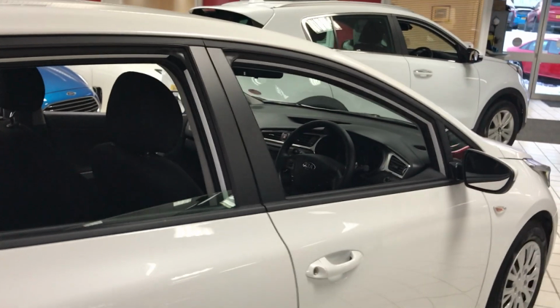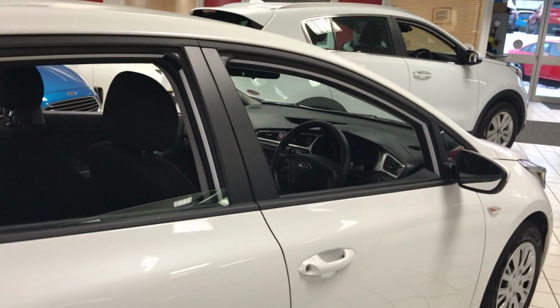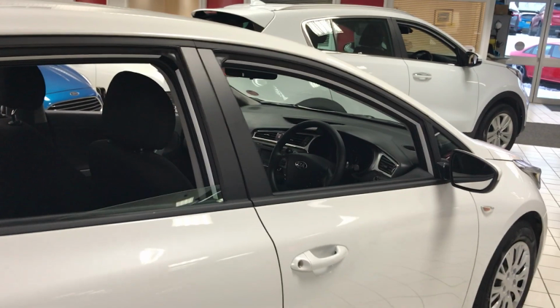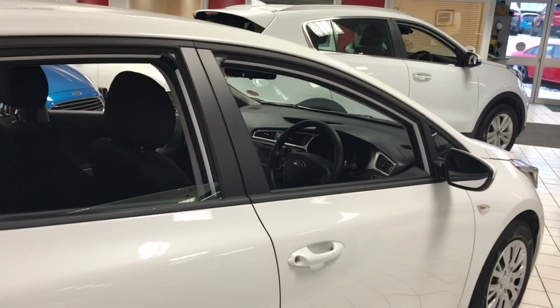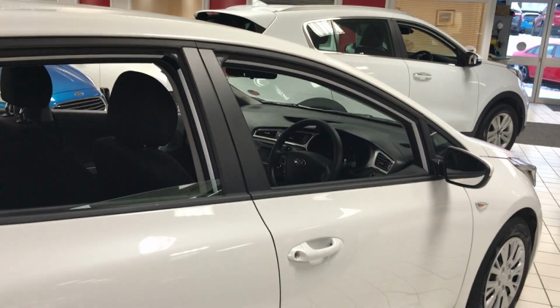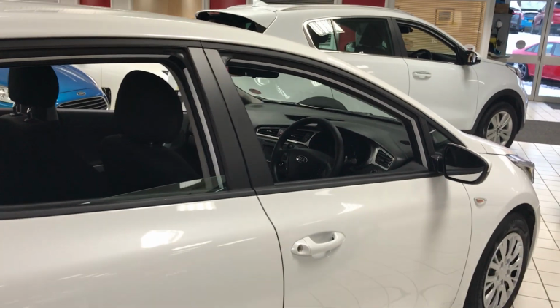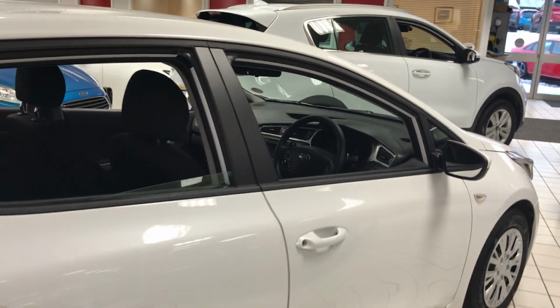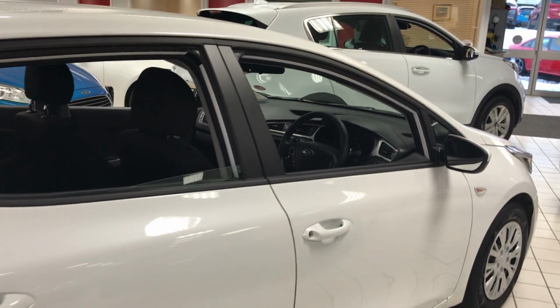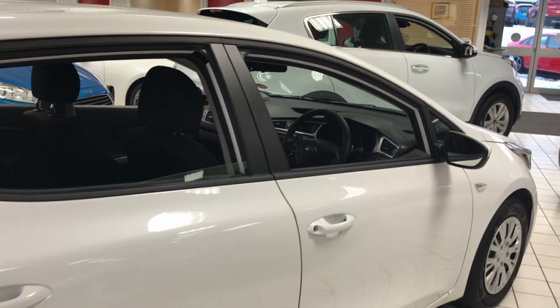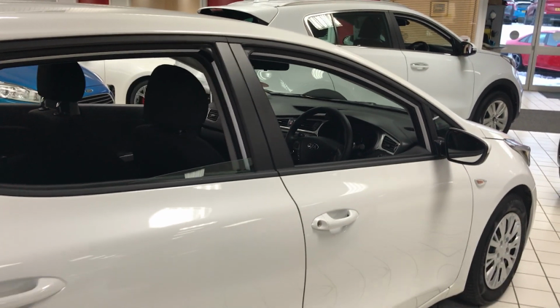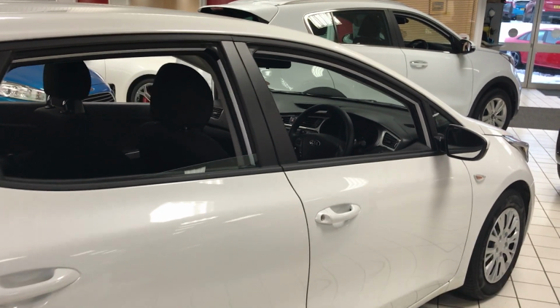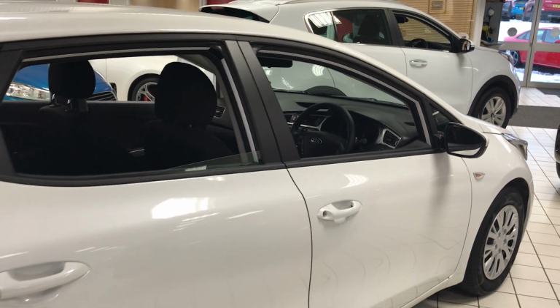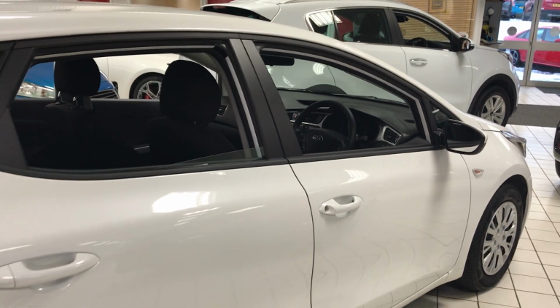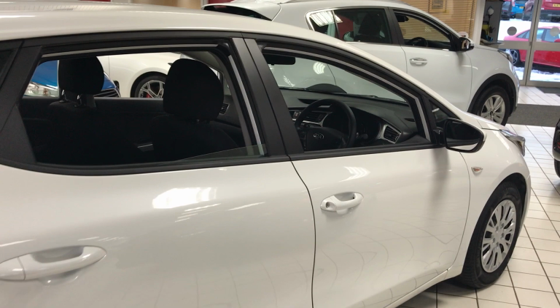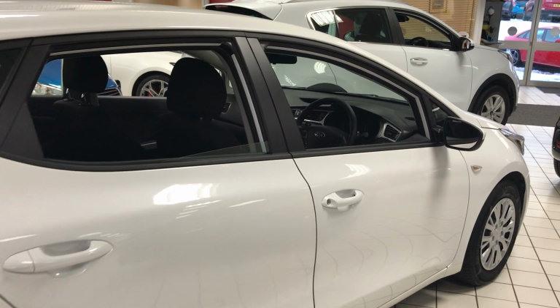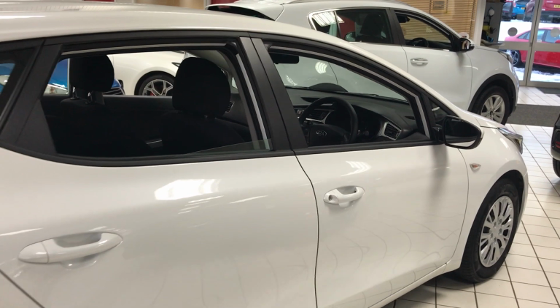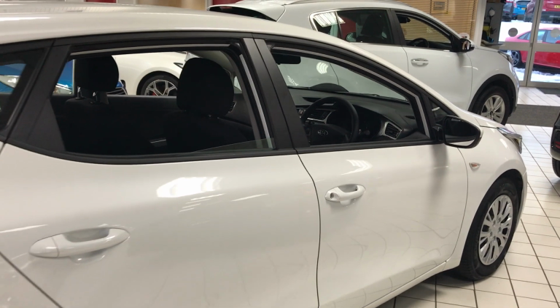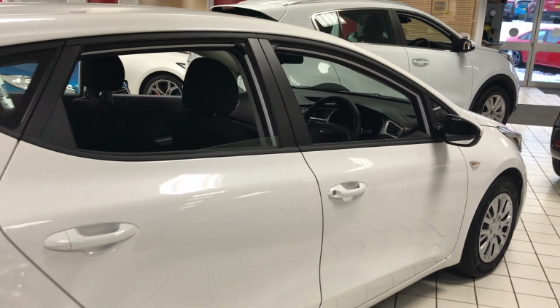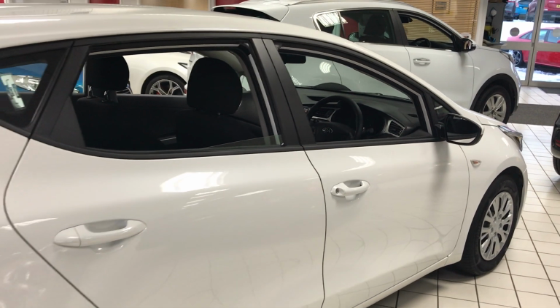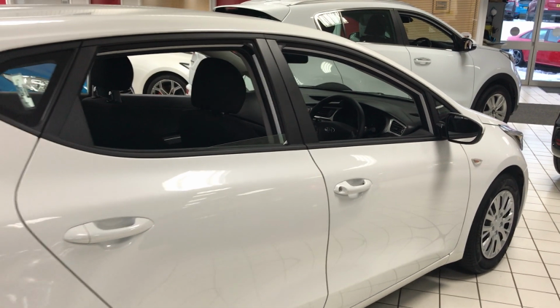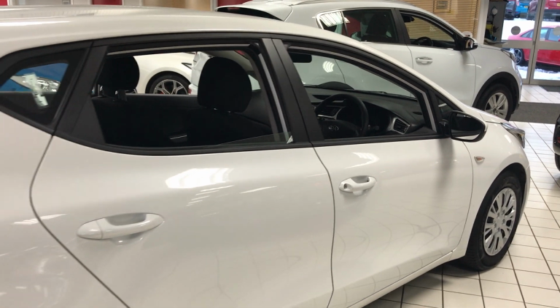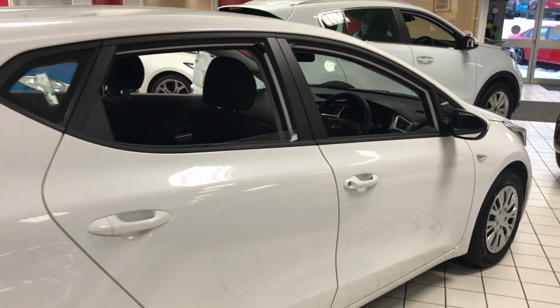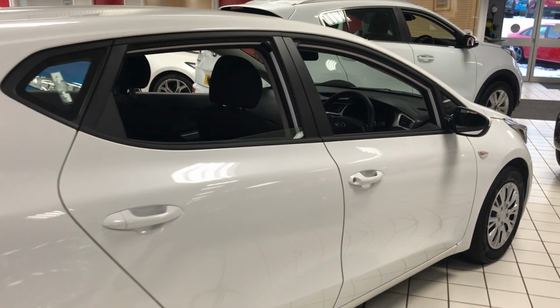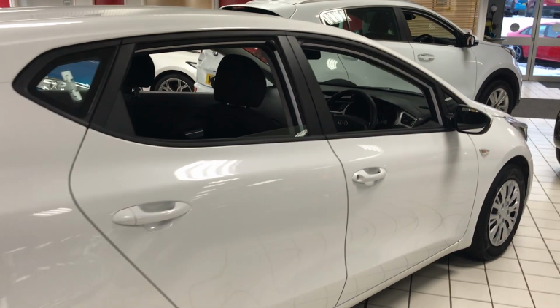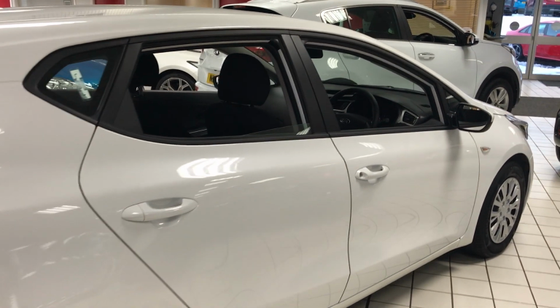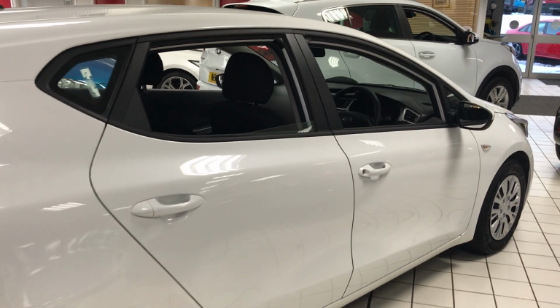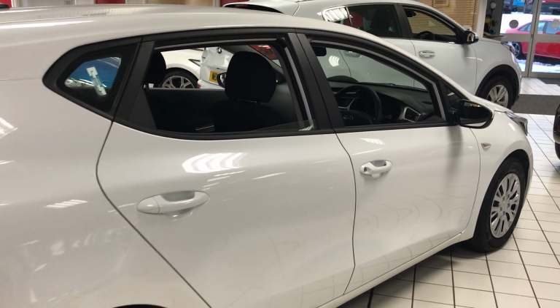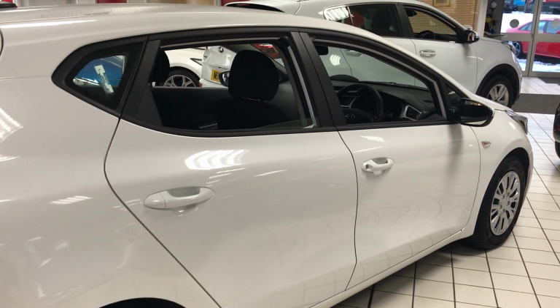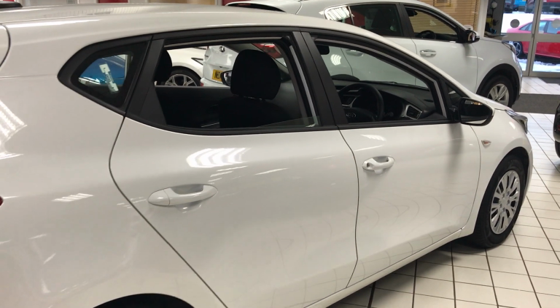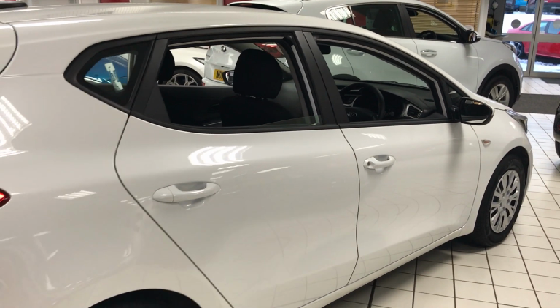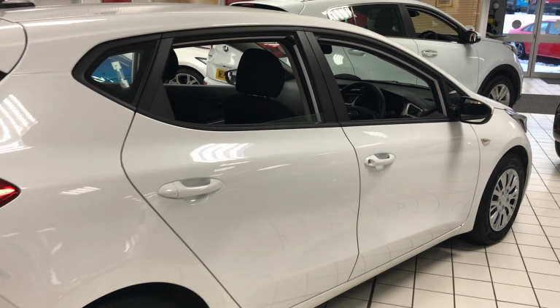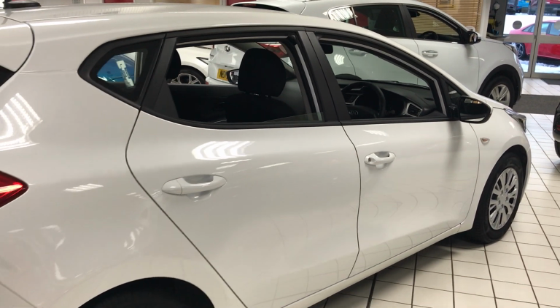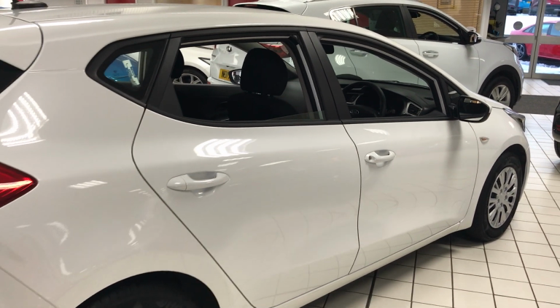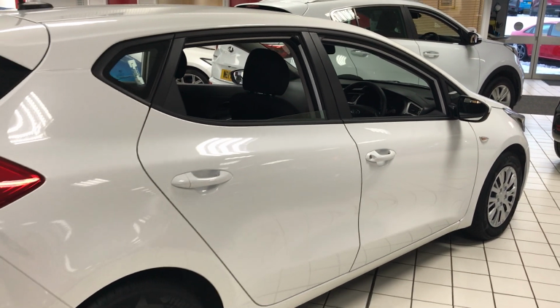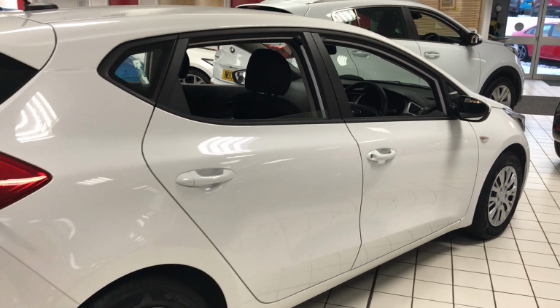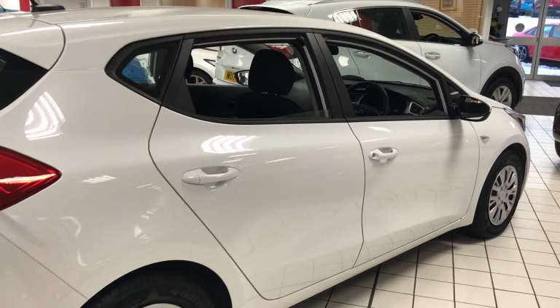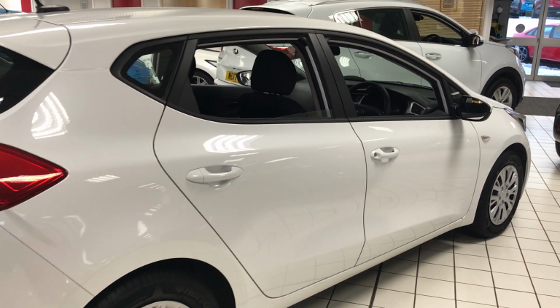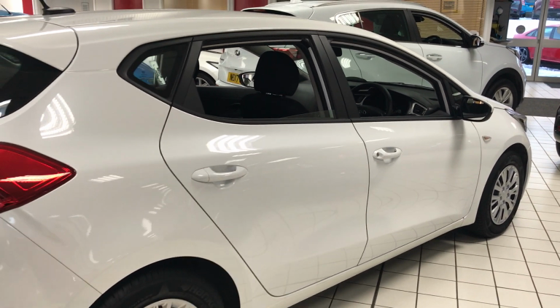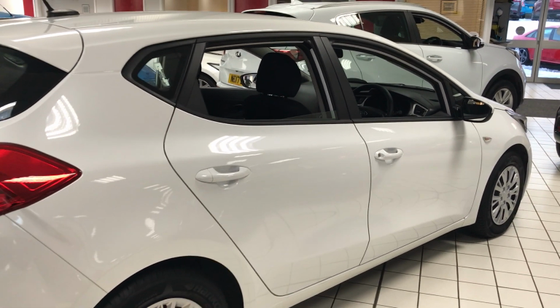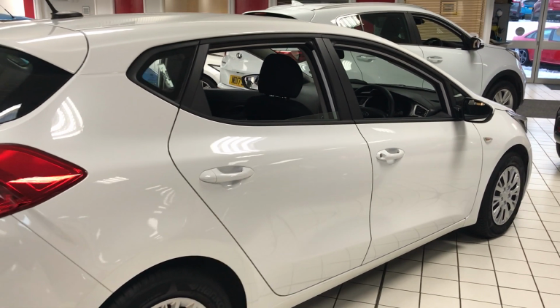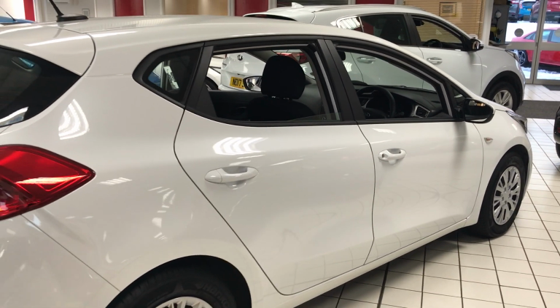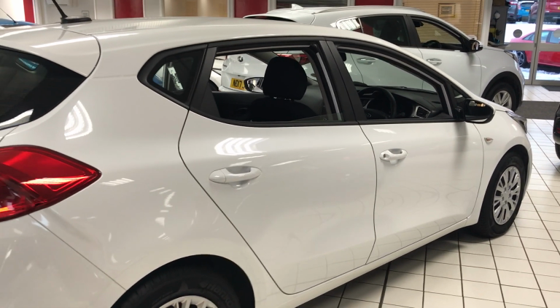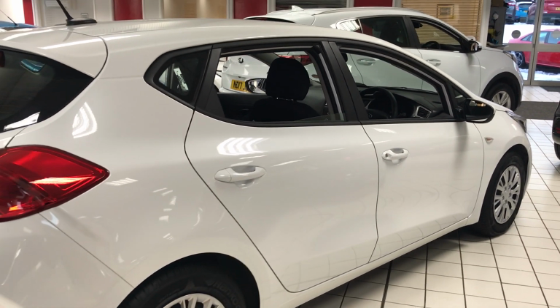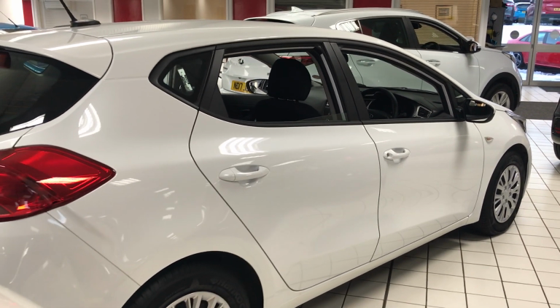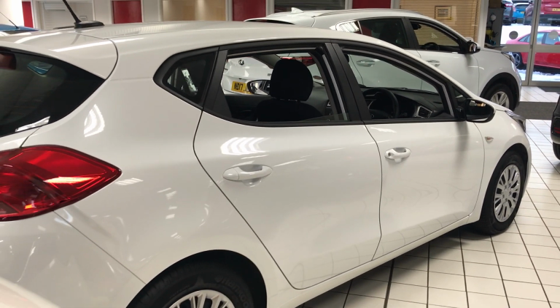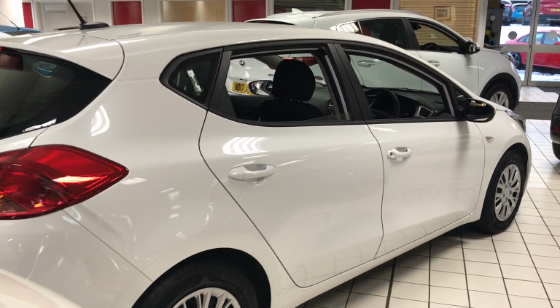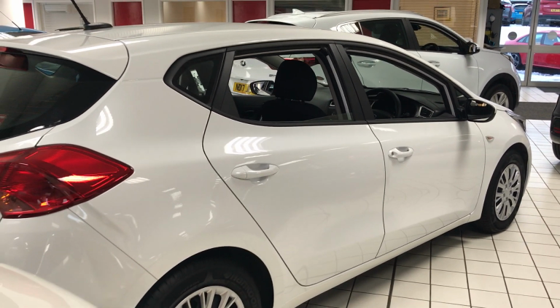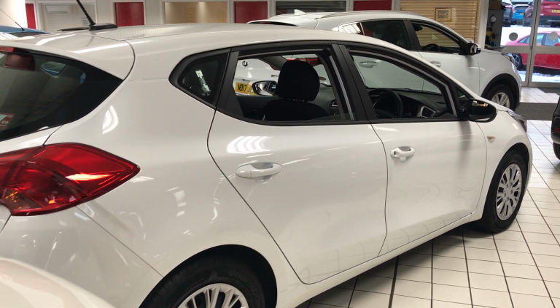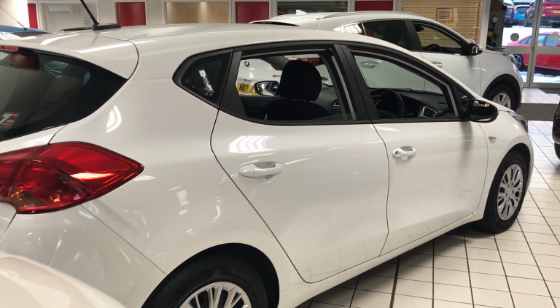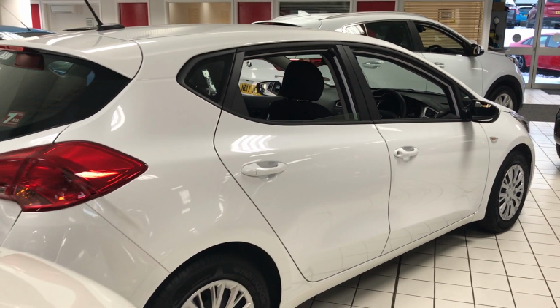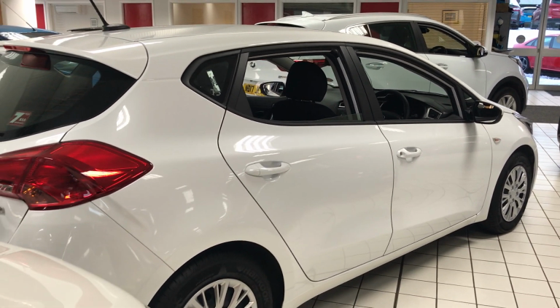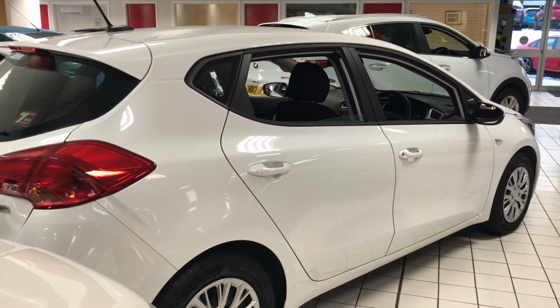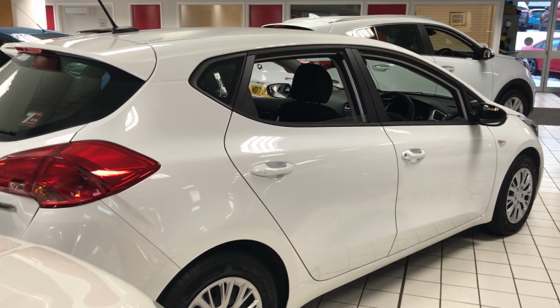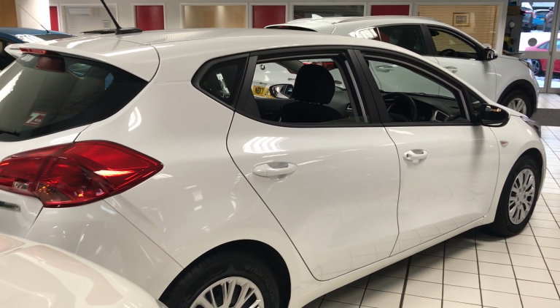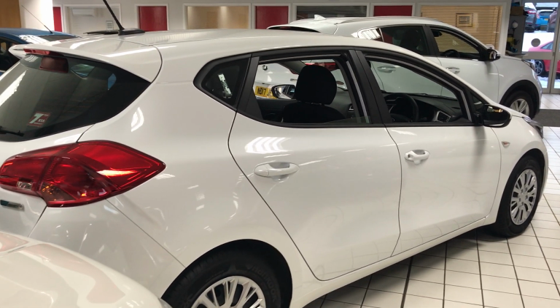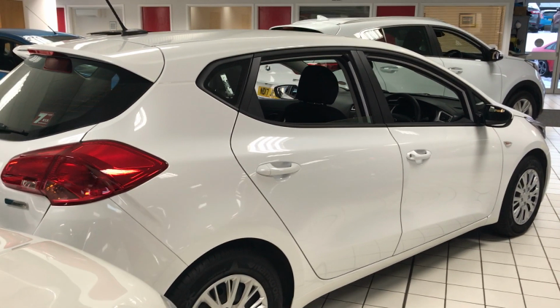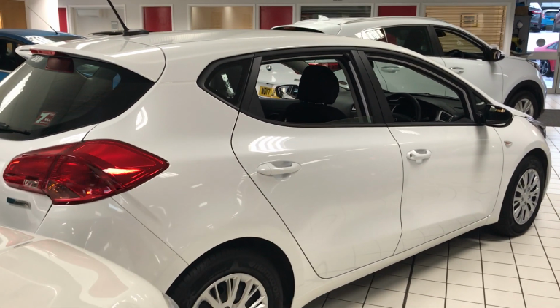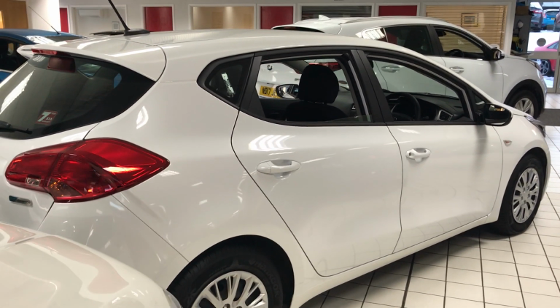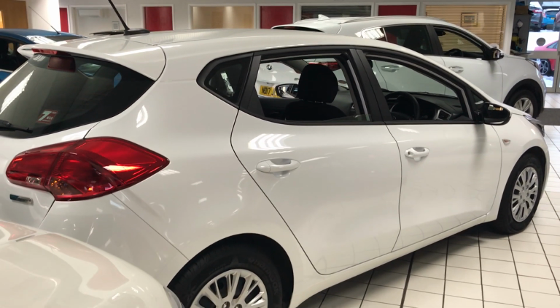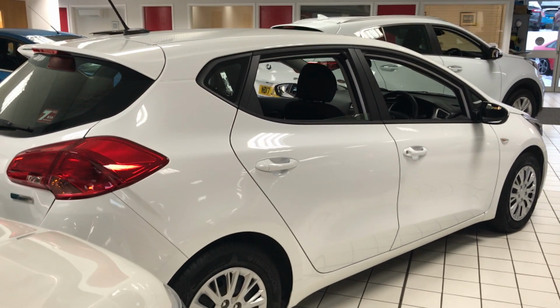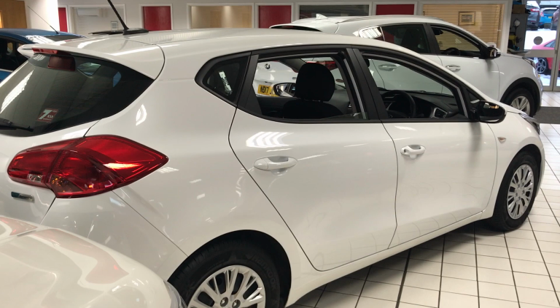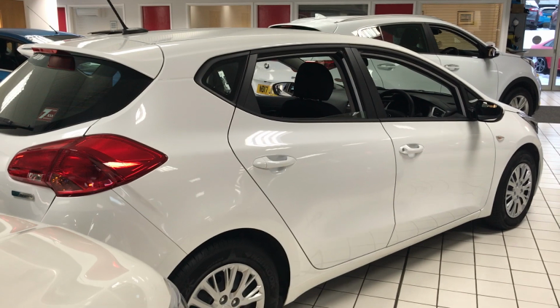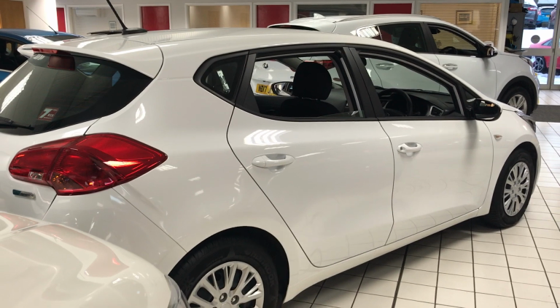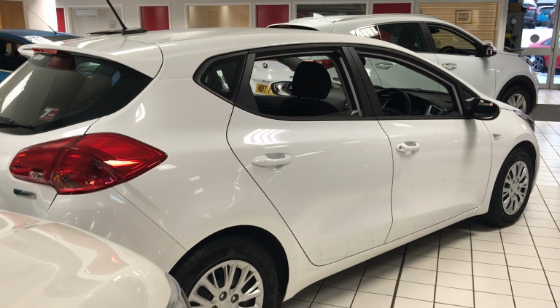For more information on this car or to book a test drive, come and see us at our indoor showroom here at Jennings Kia, Washington.